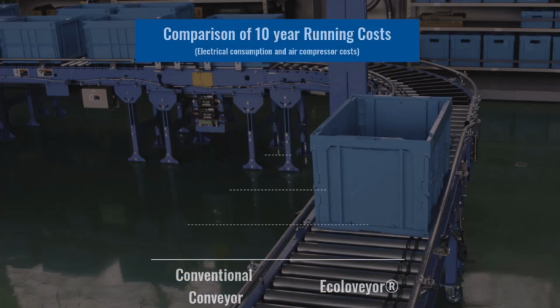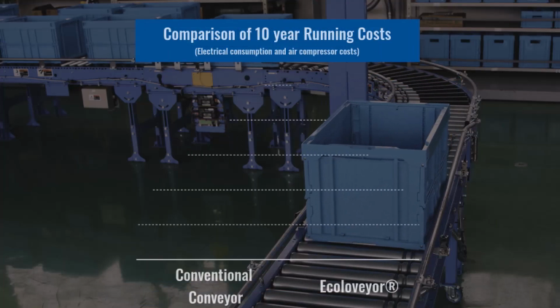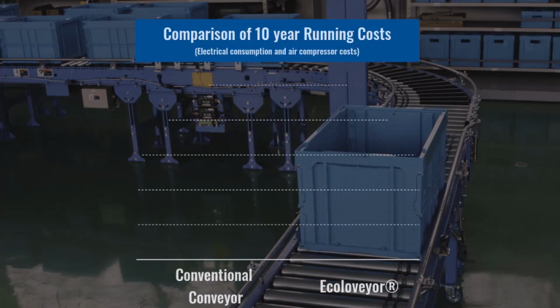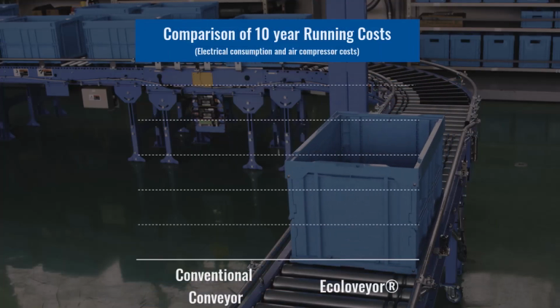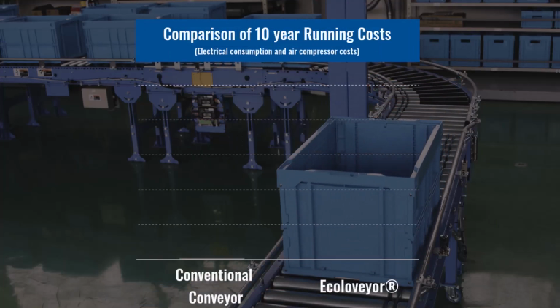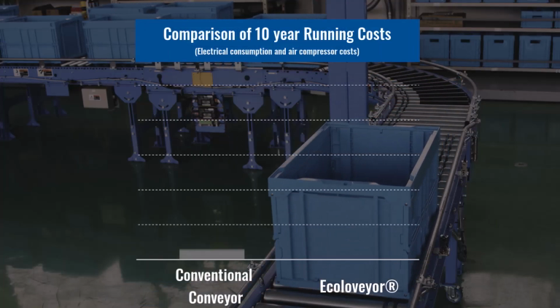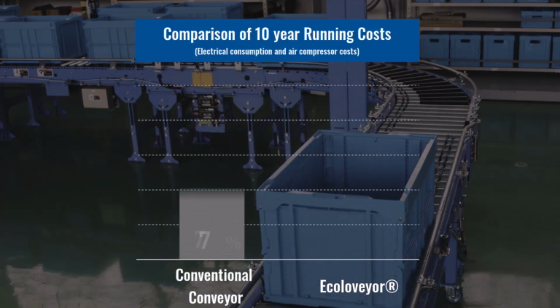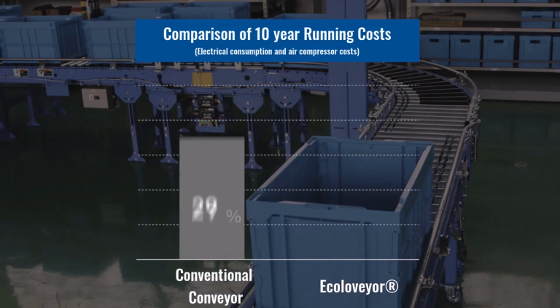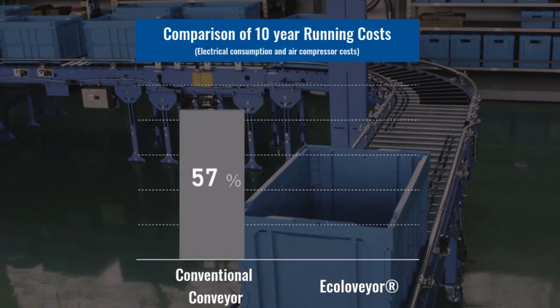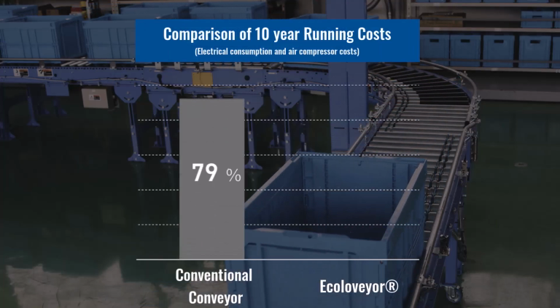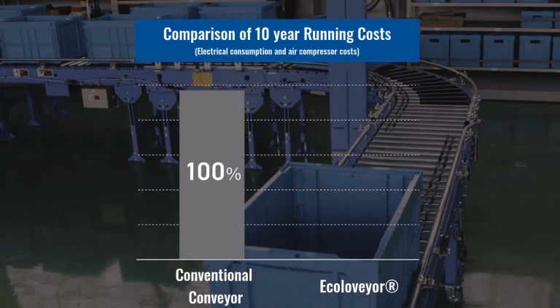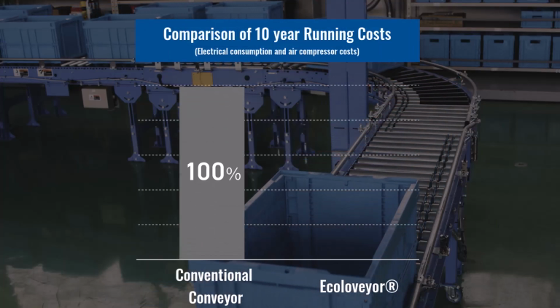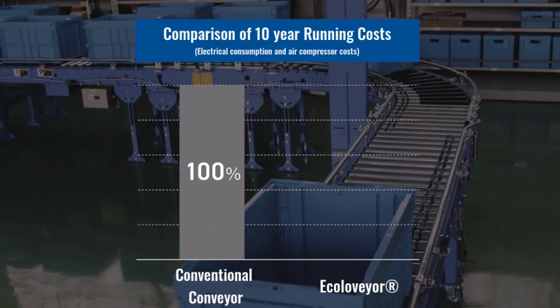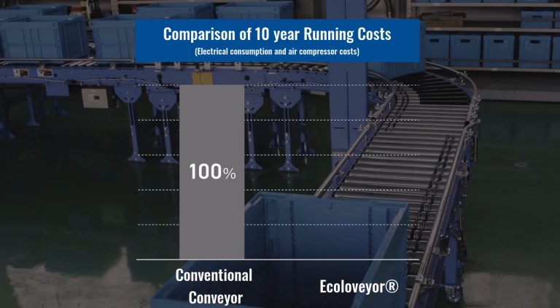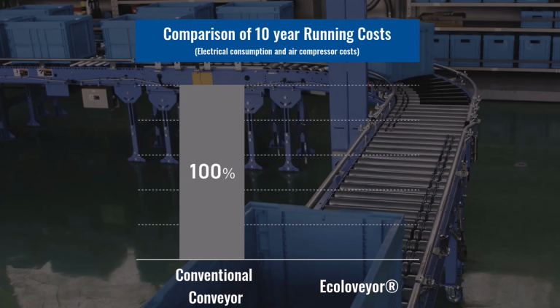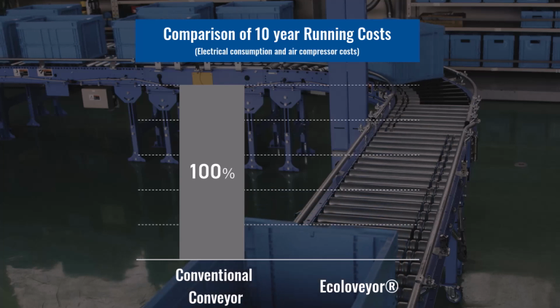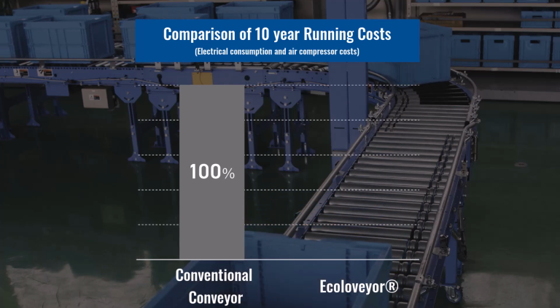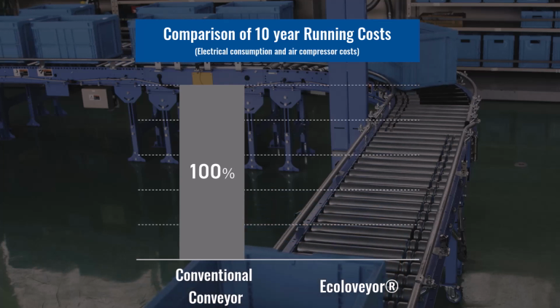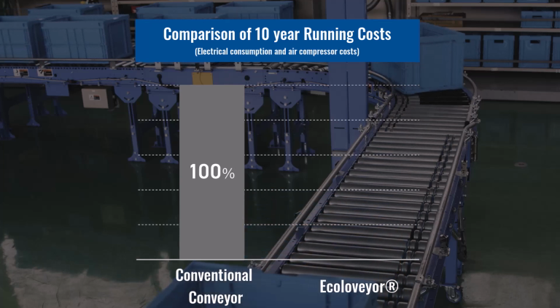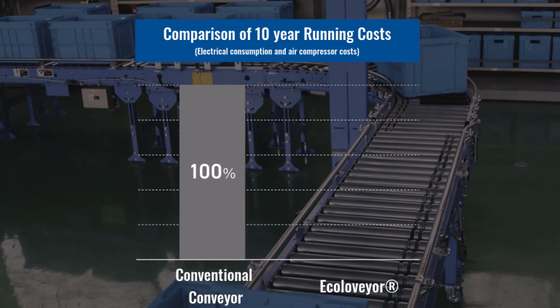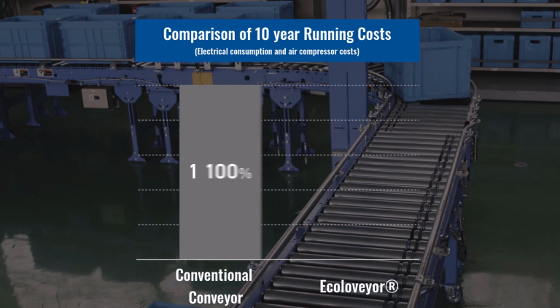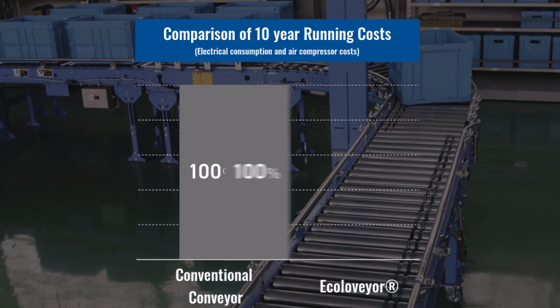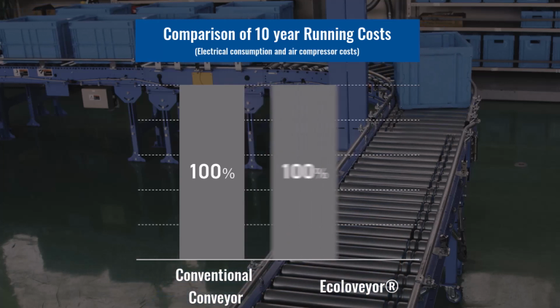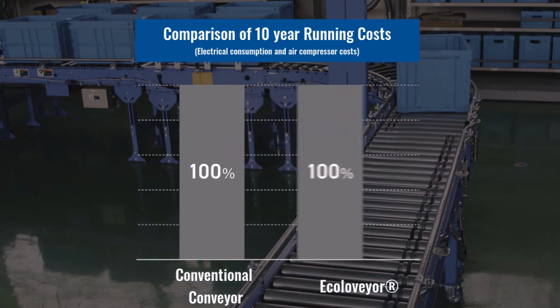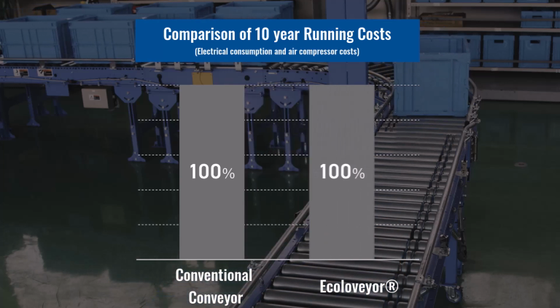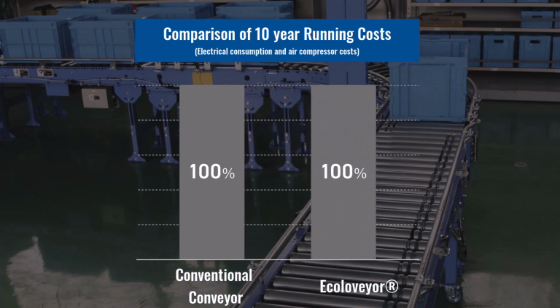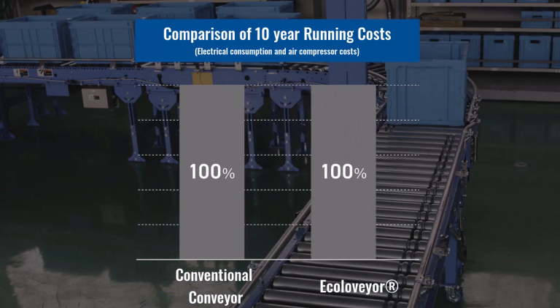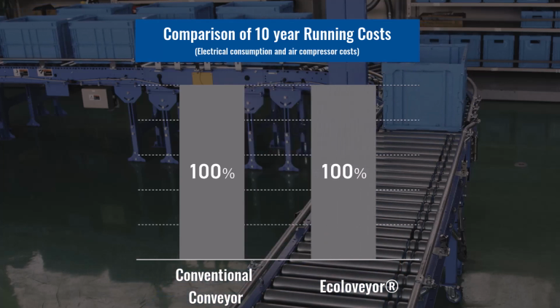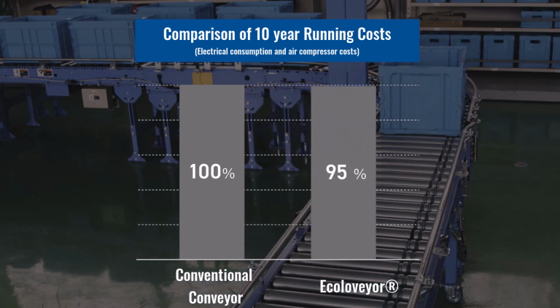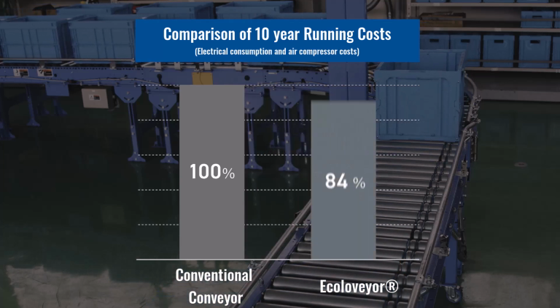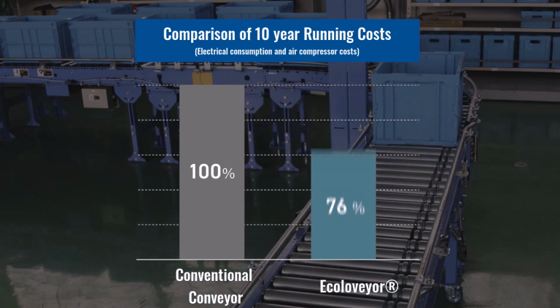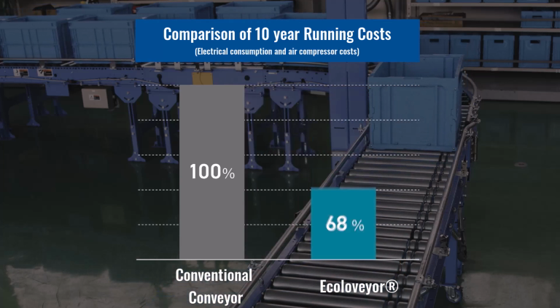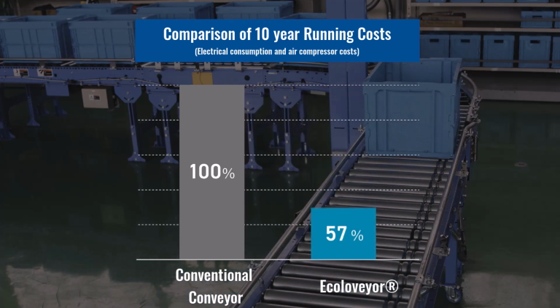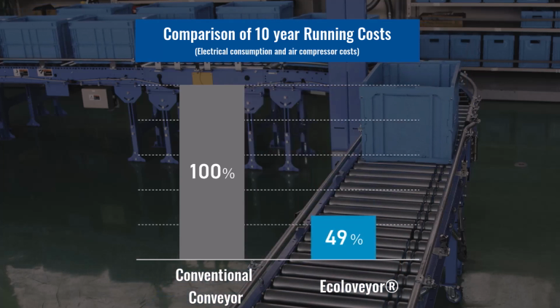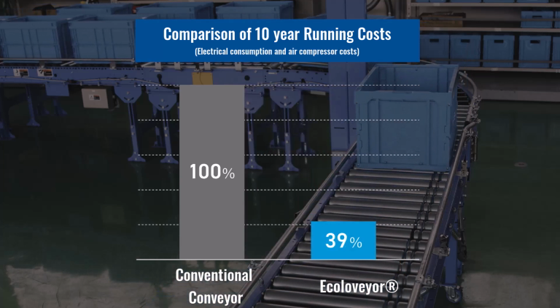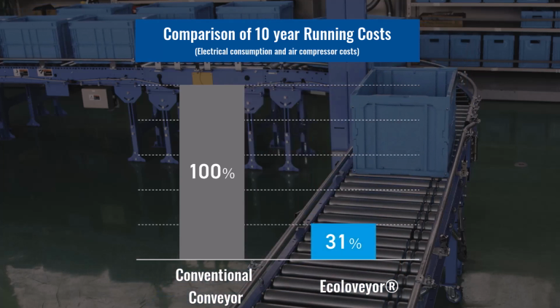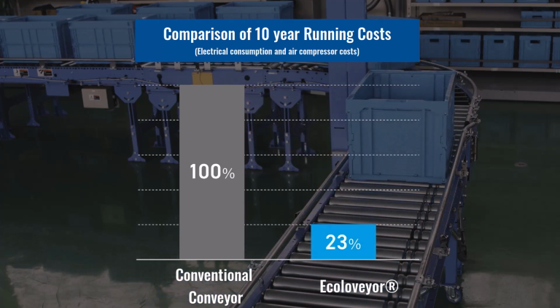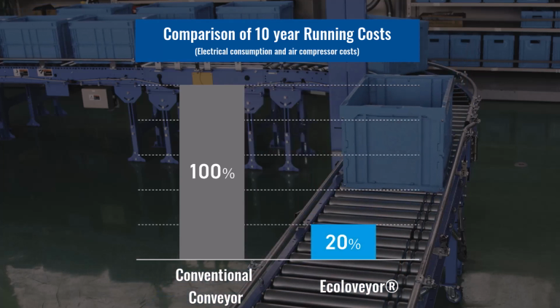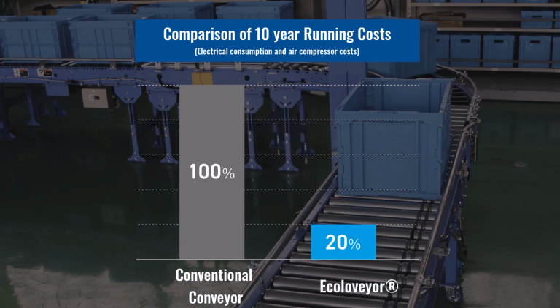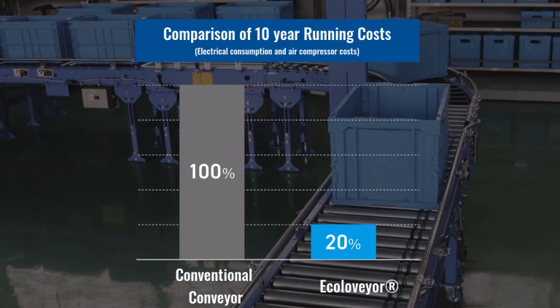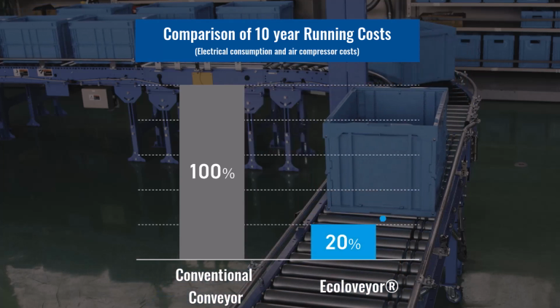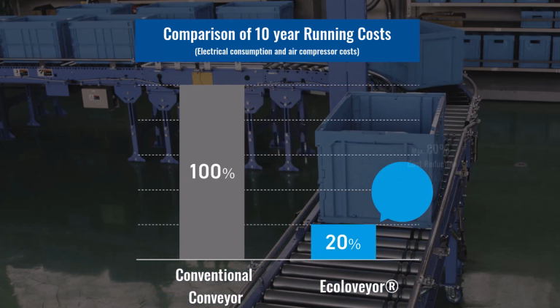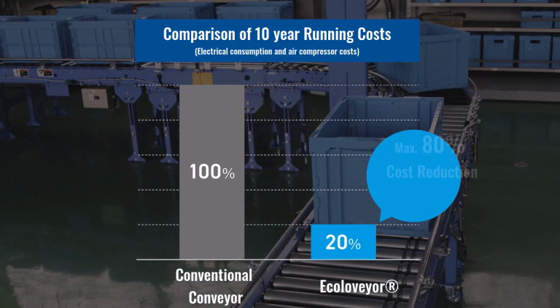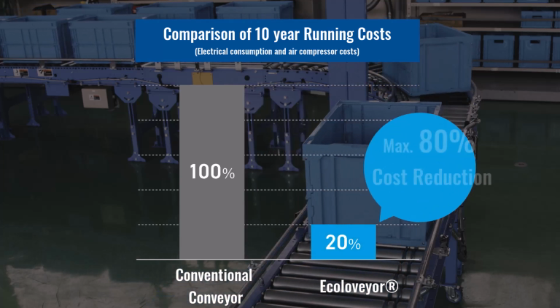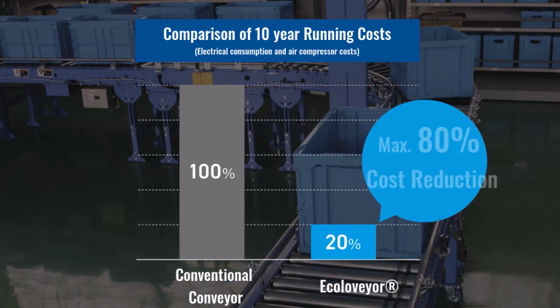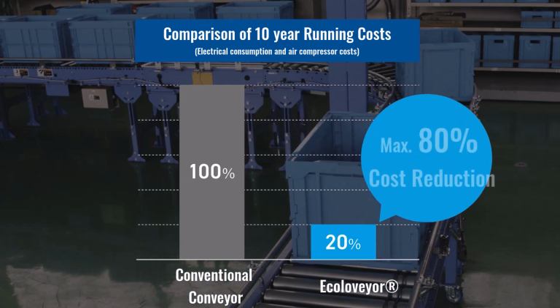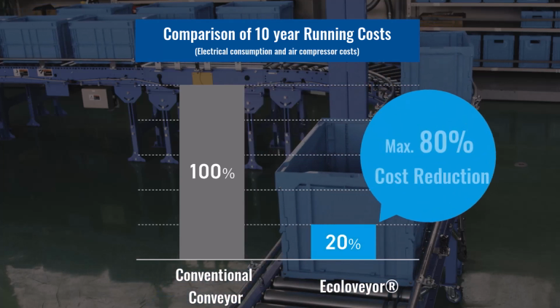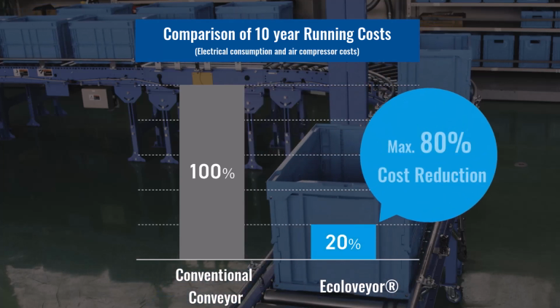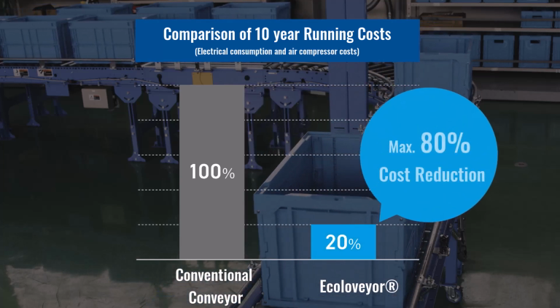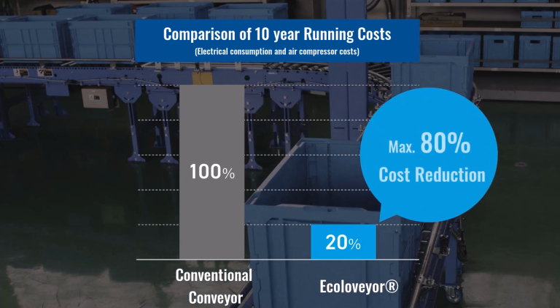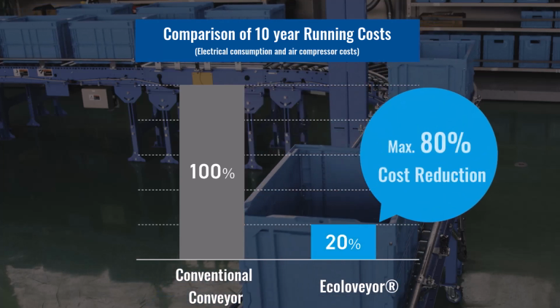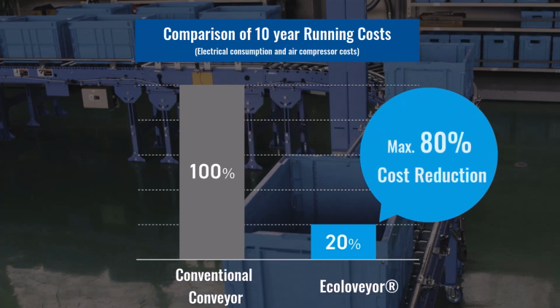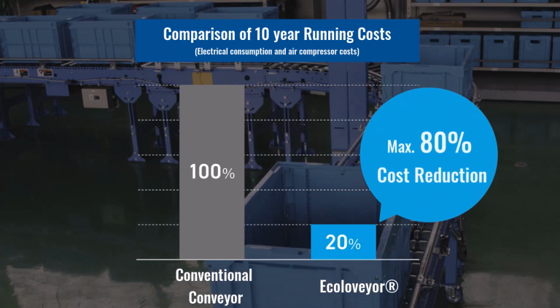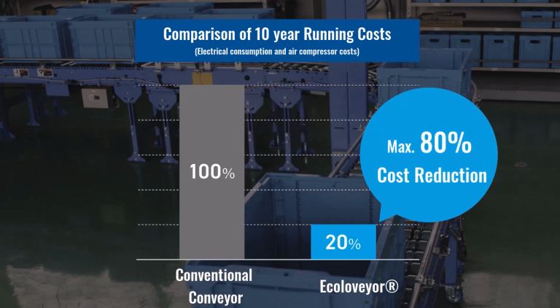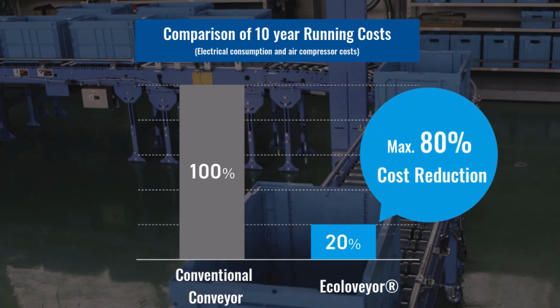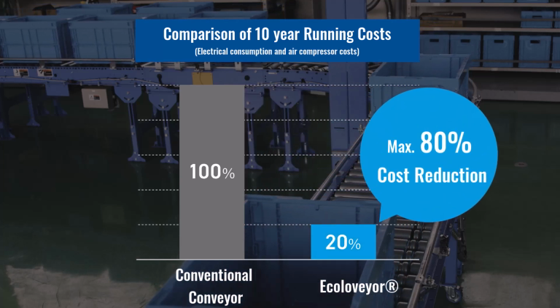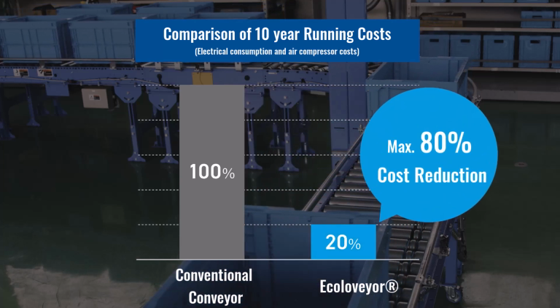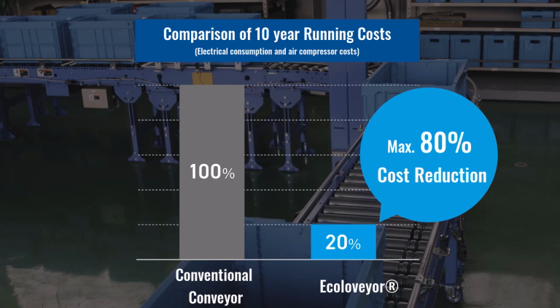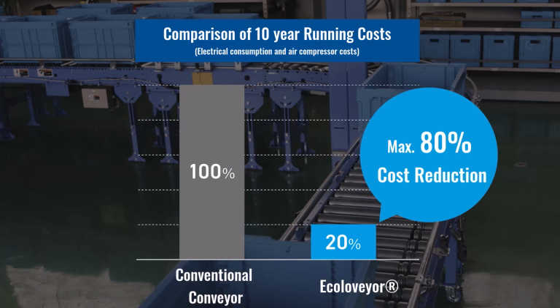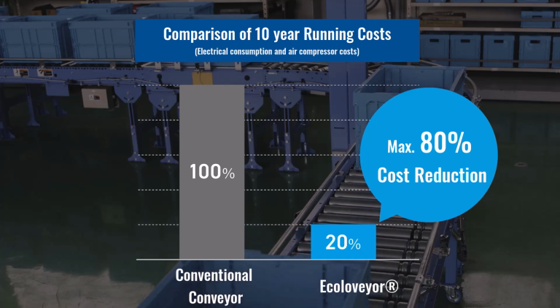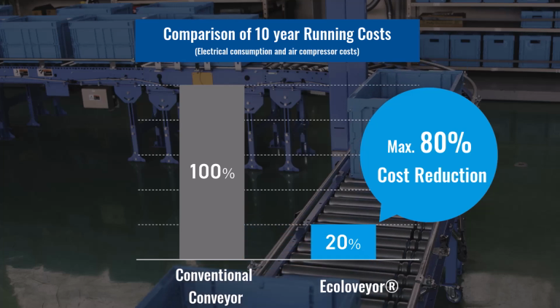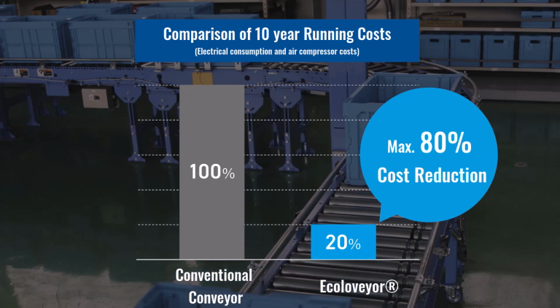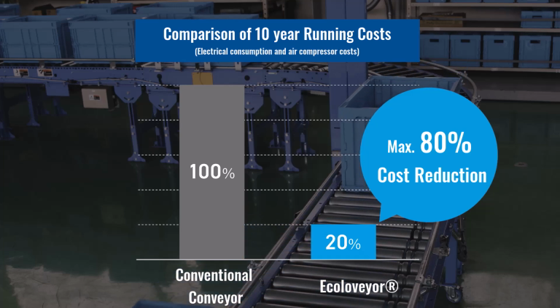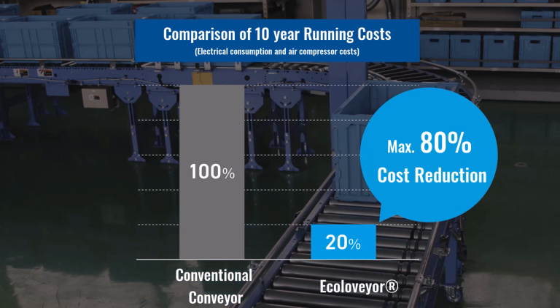In fact, including maintenance costs, the 10-year running cost compared to conventional systems is about 80 percent less.